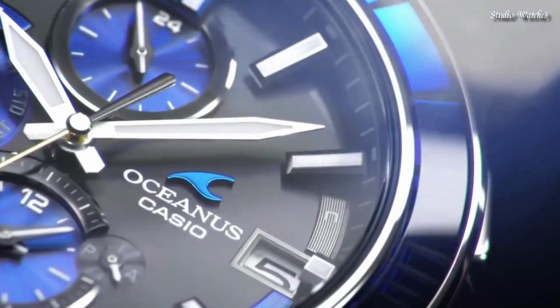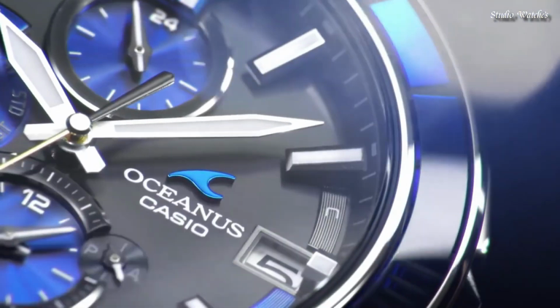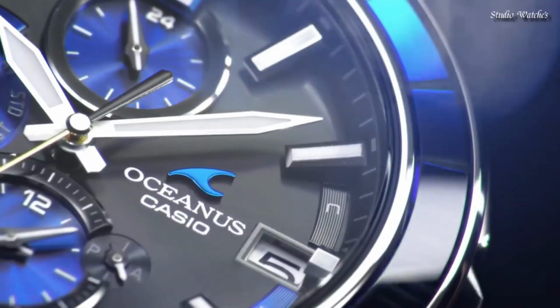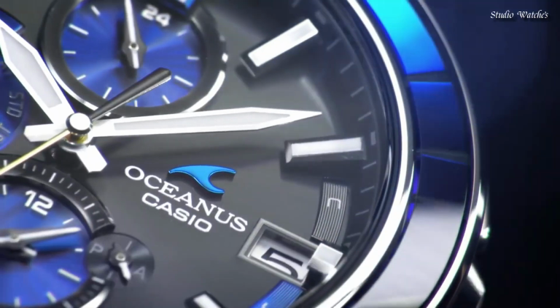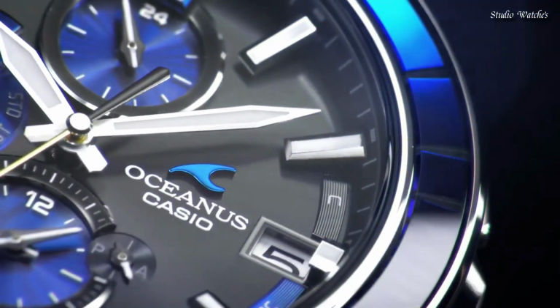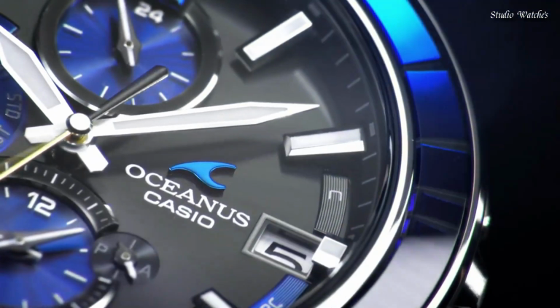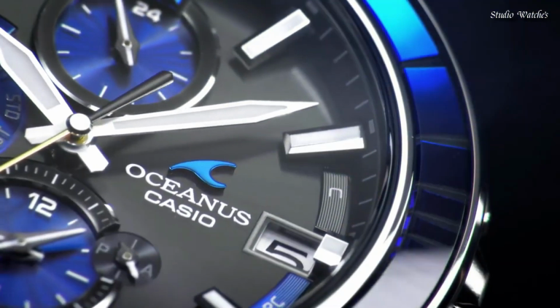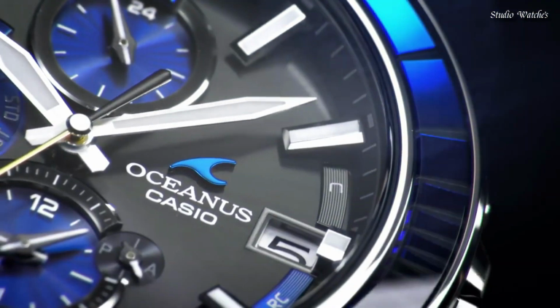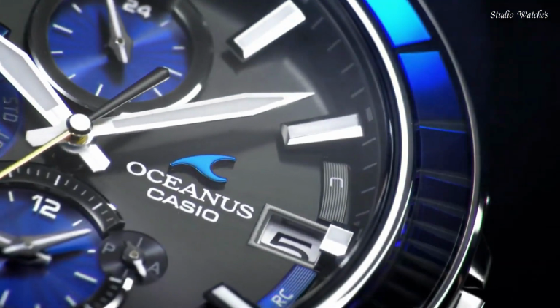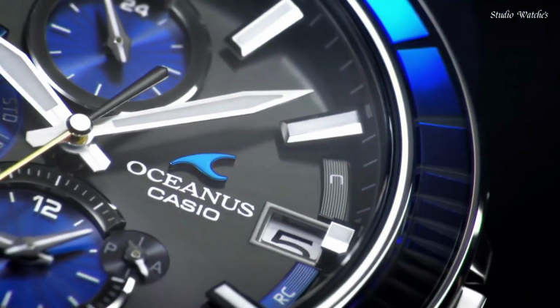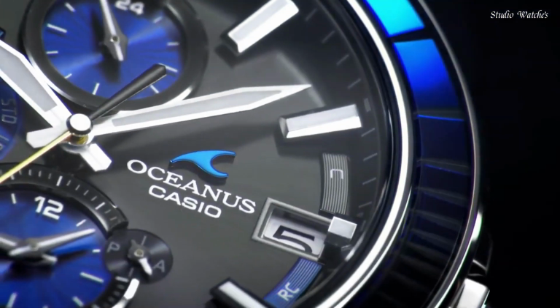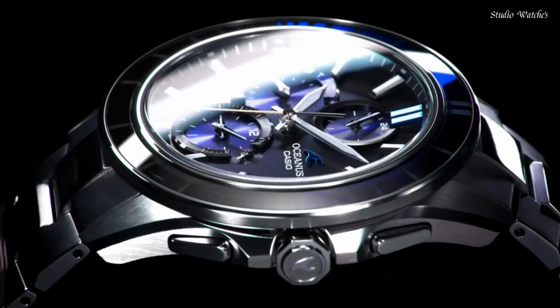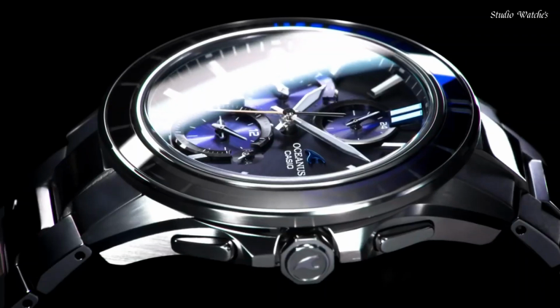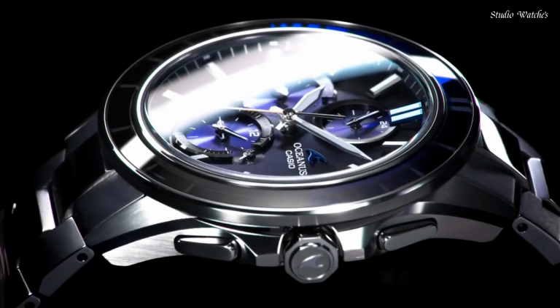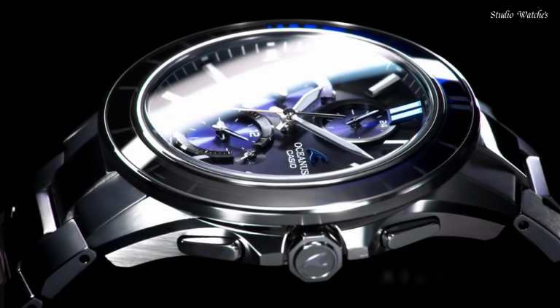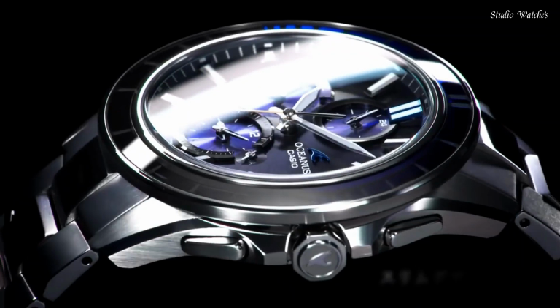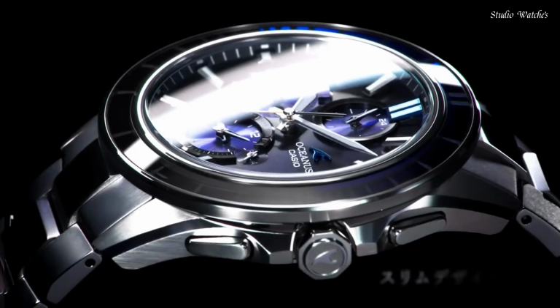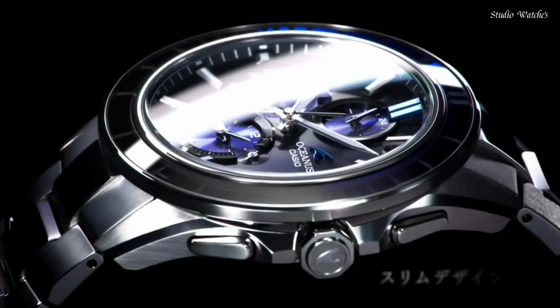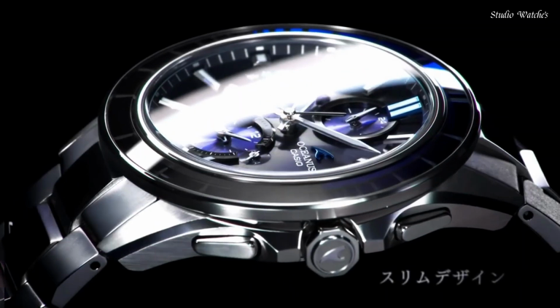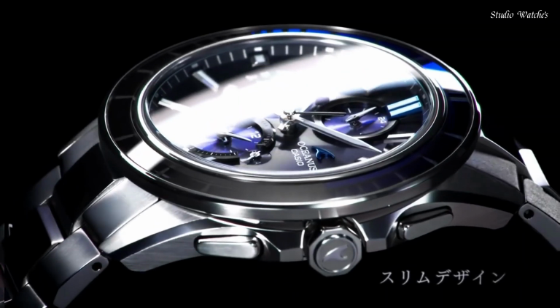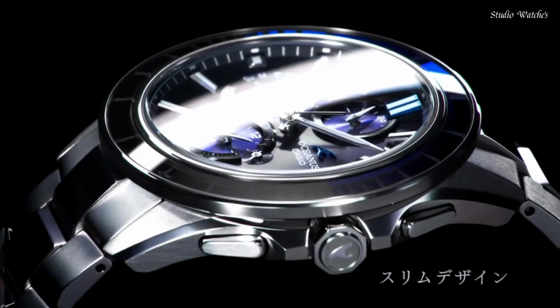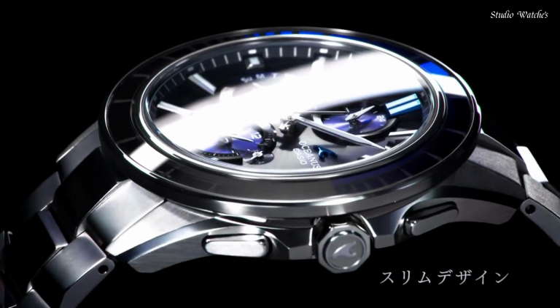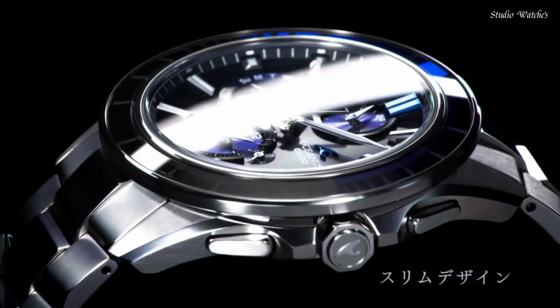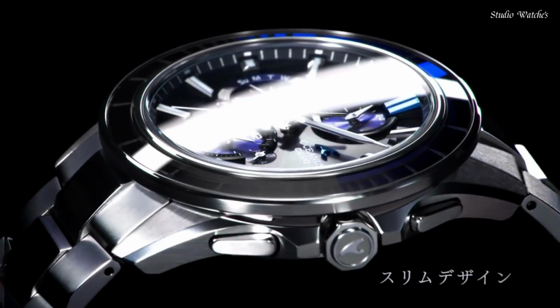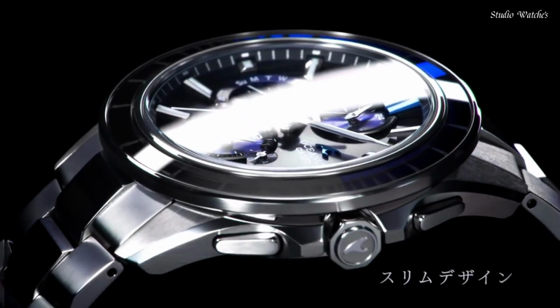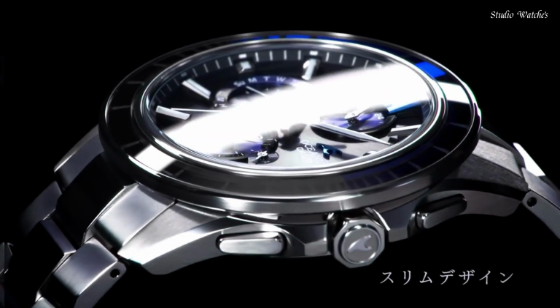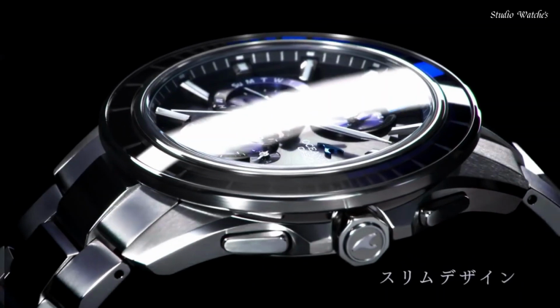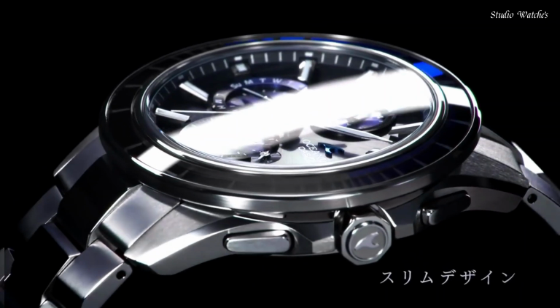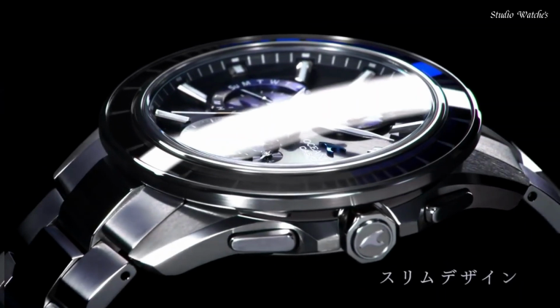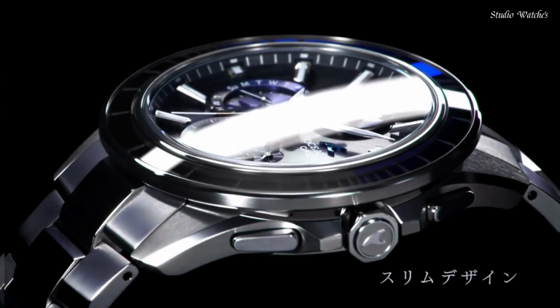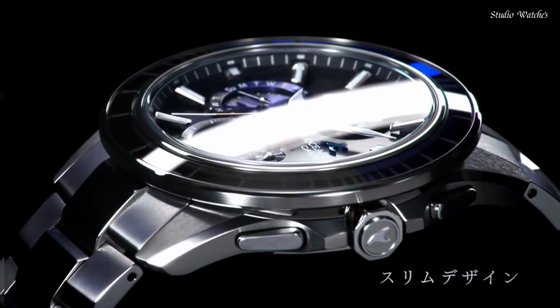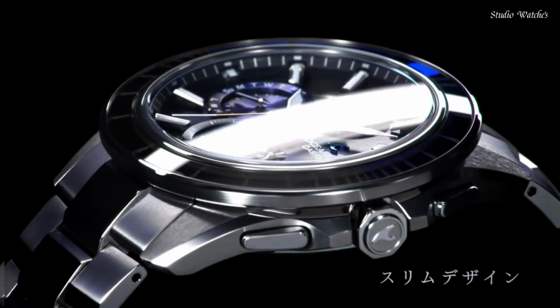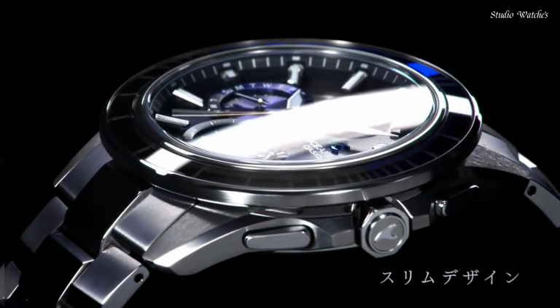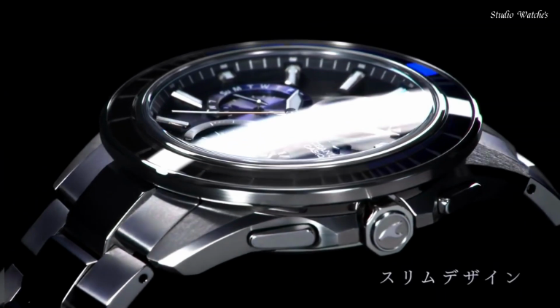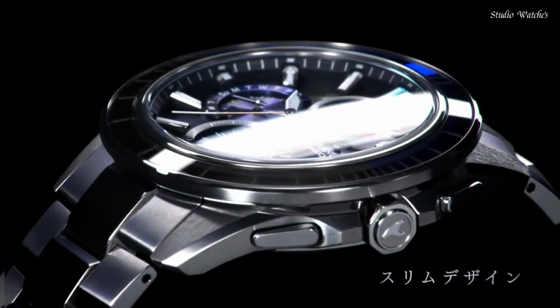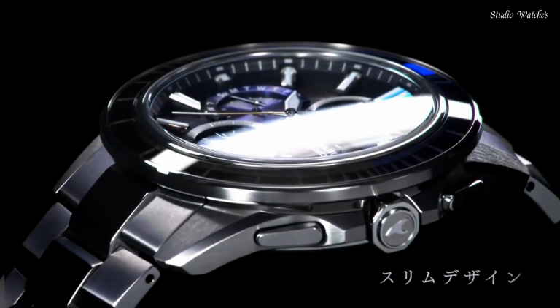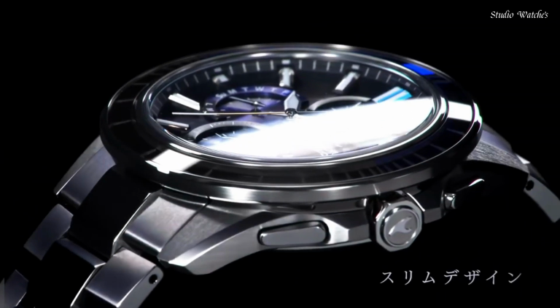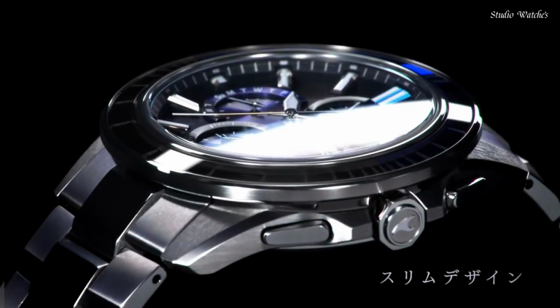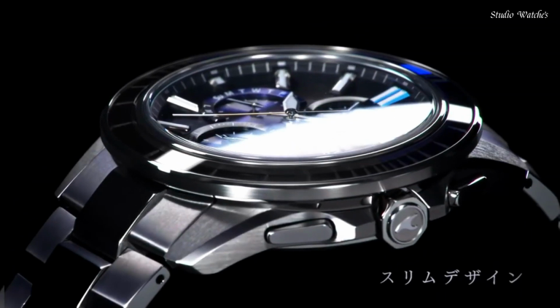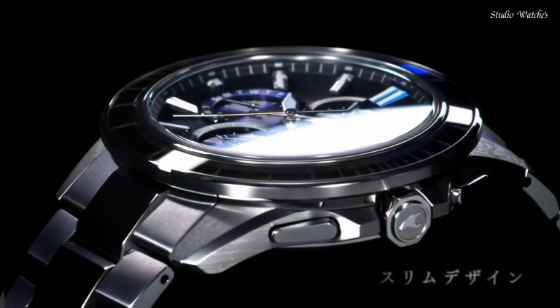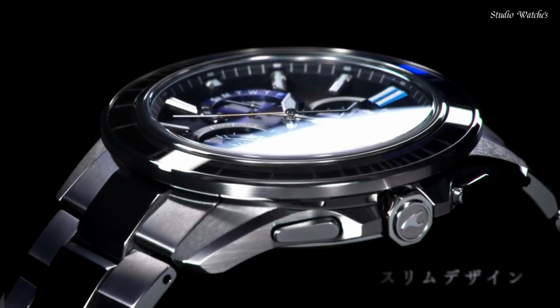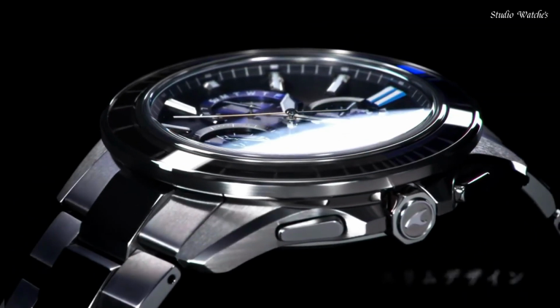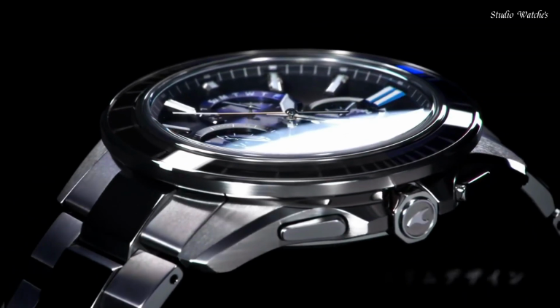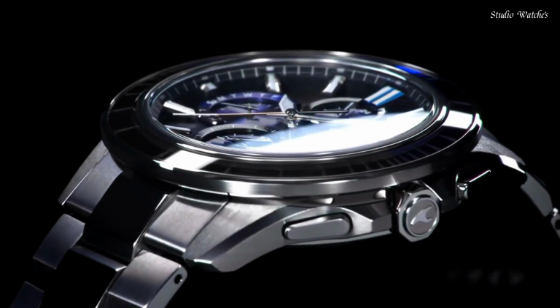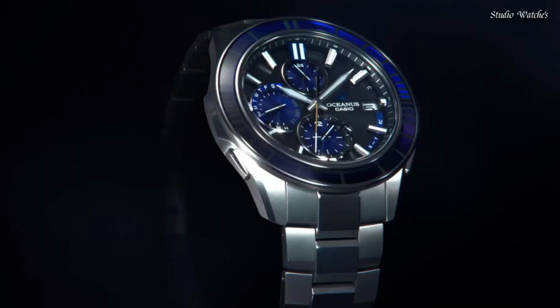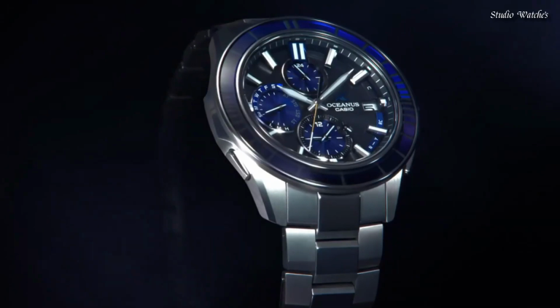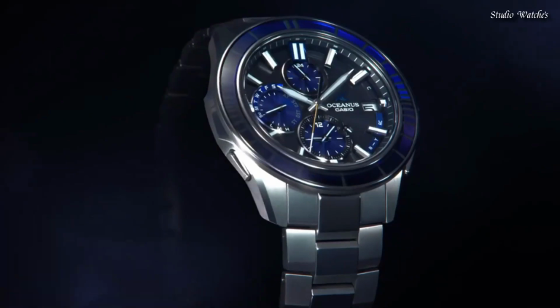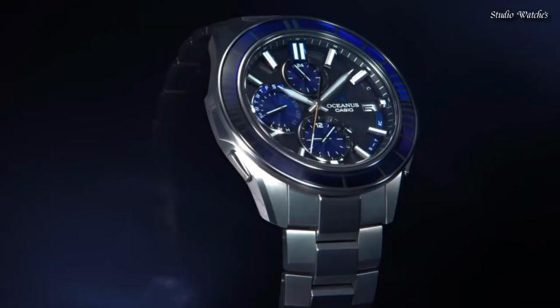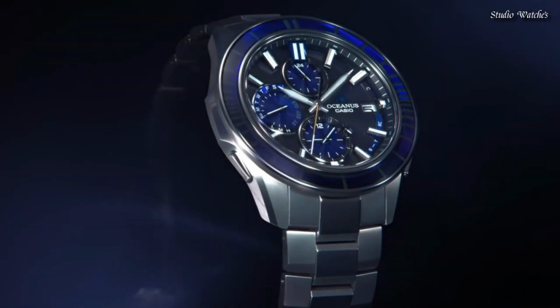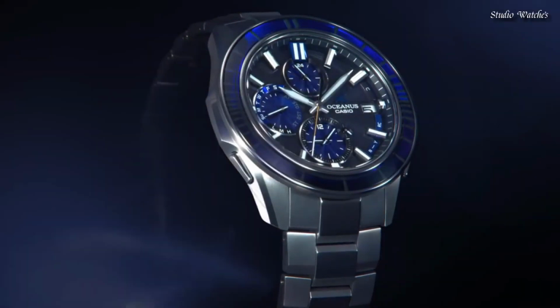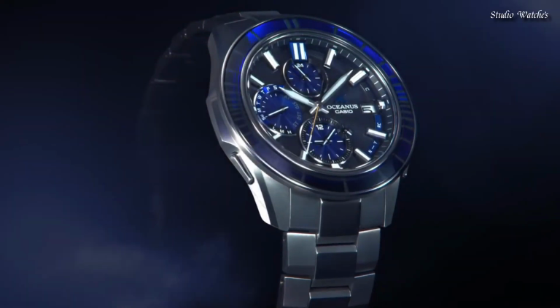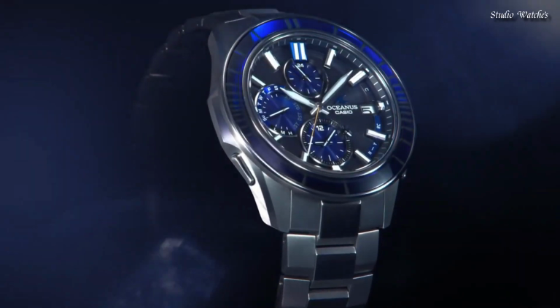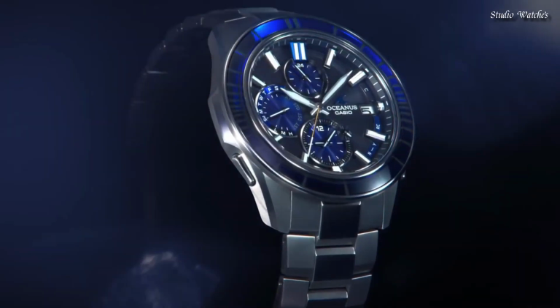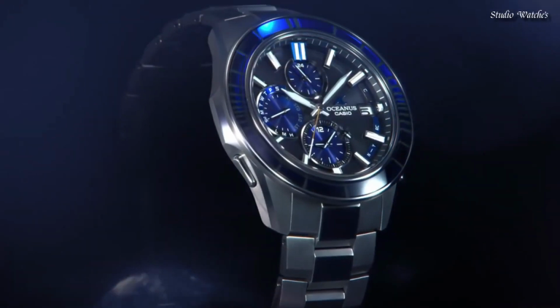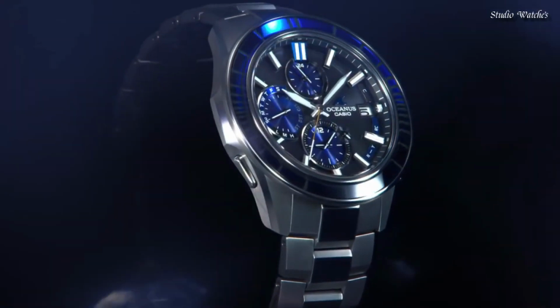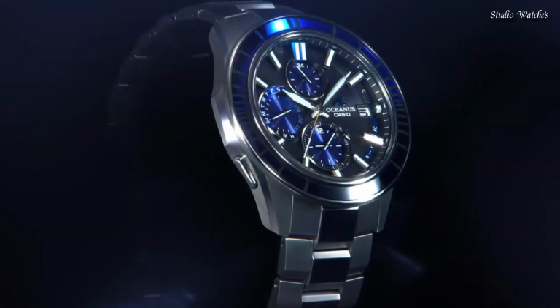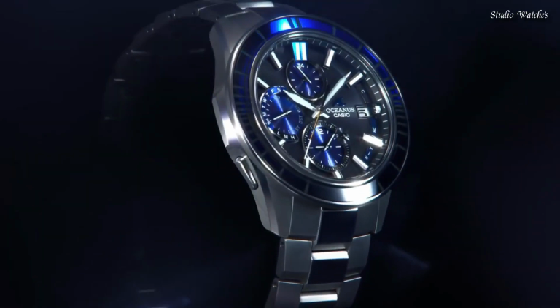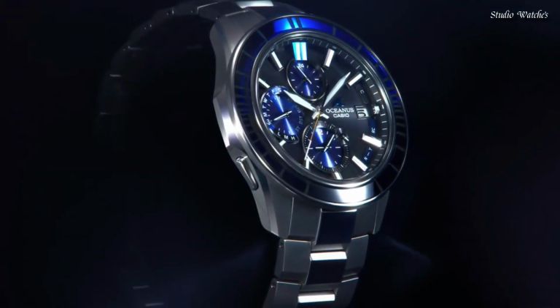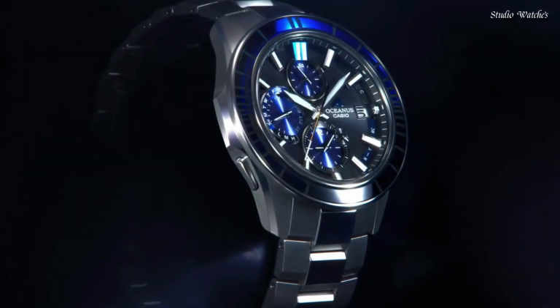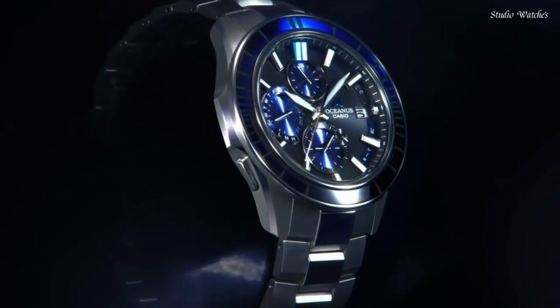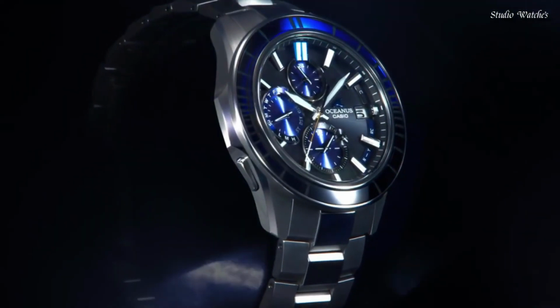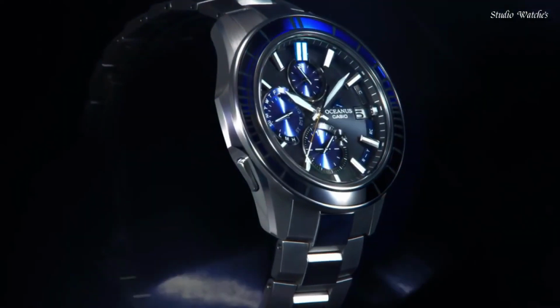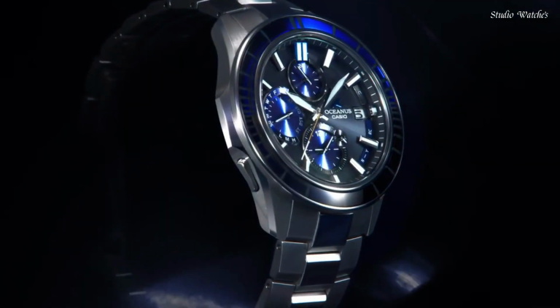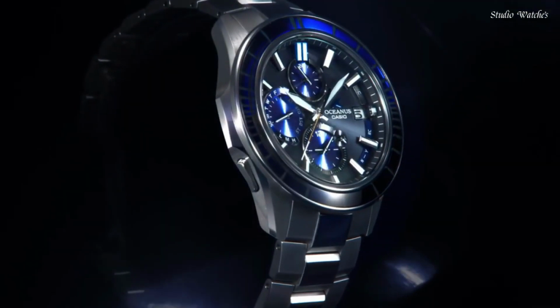The following features are equipped: radio-controlled, glowing hands, glowing markers, Bluetooth, dual-time, chronograph, power reserve indicator, date, day, and perpetual calendar.